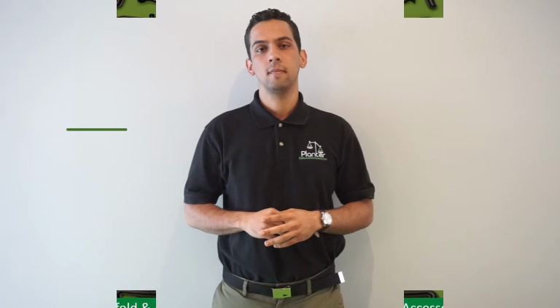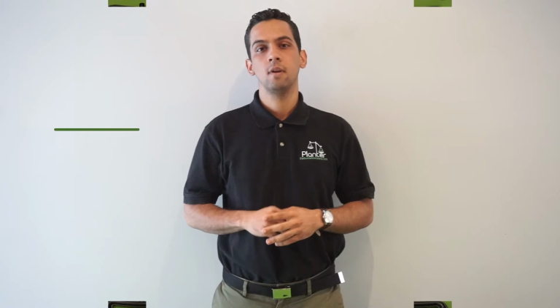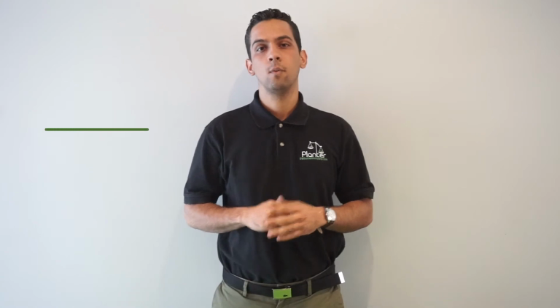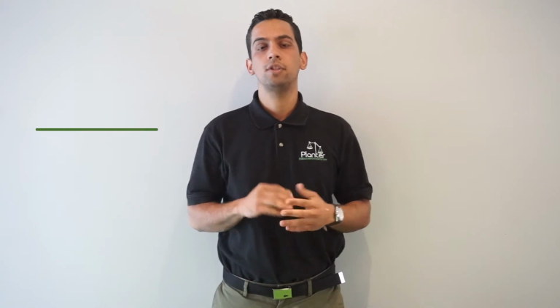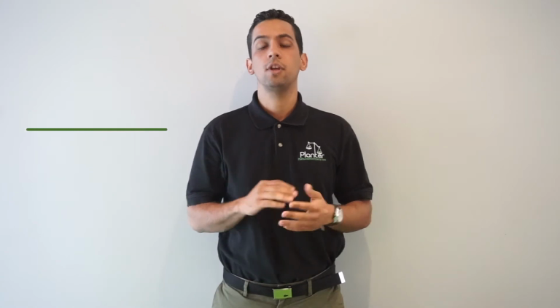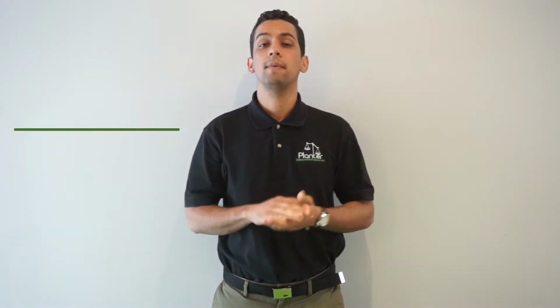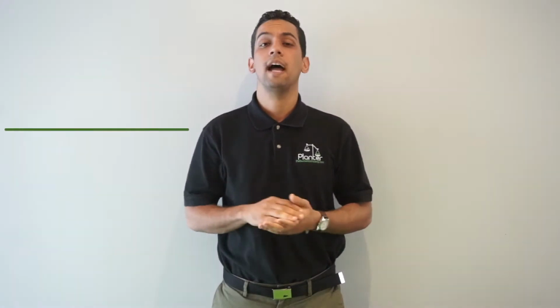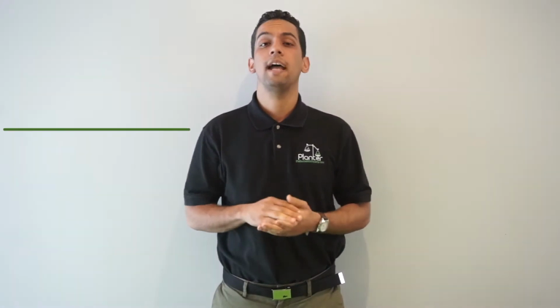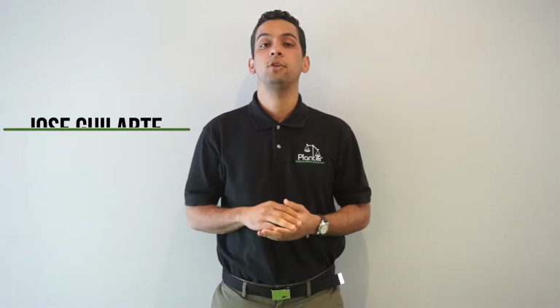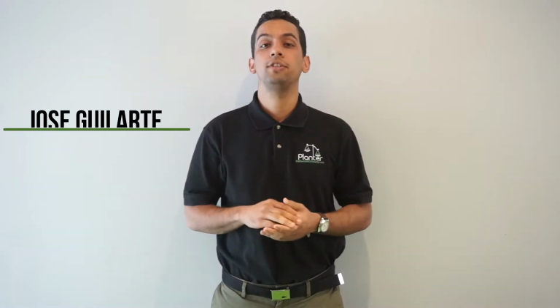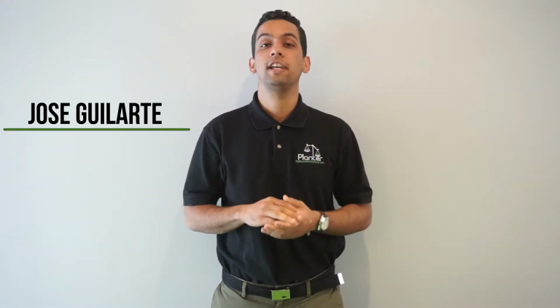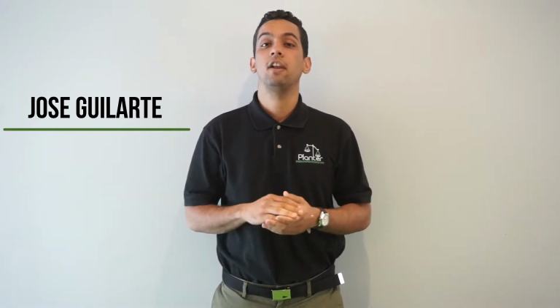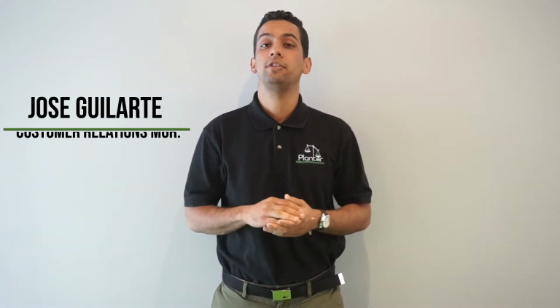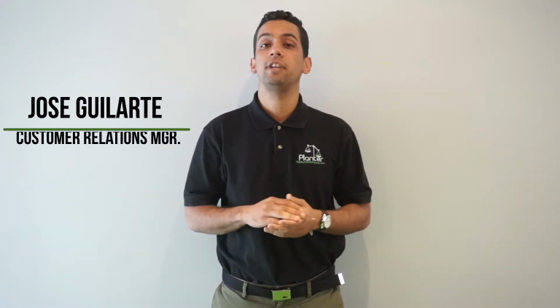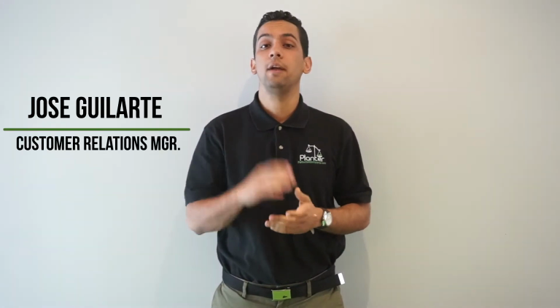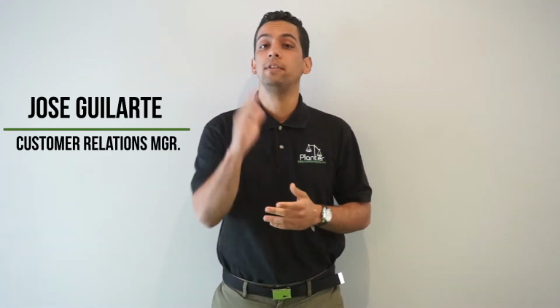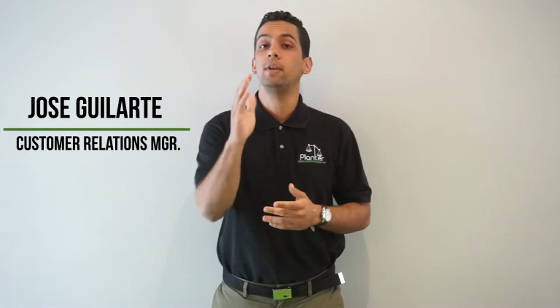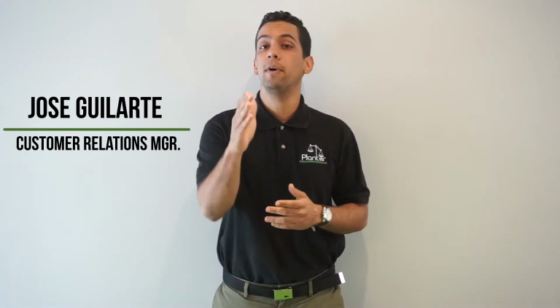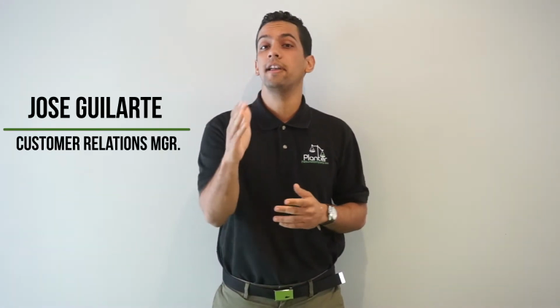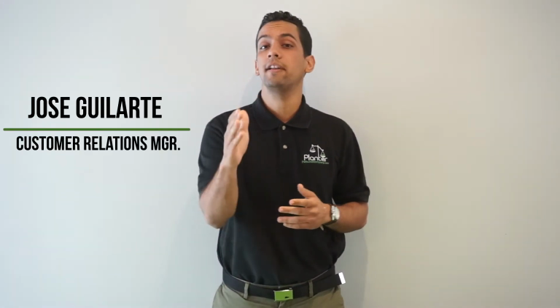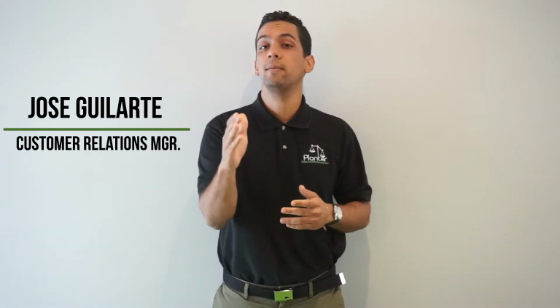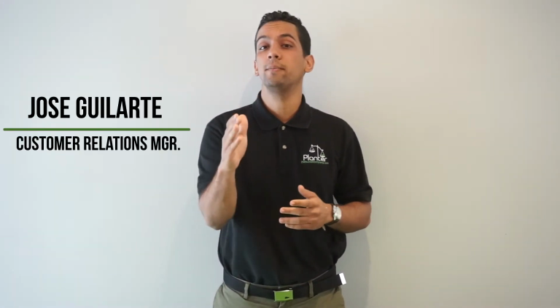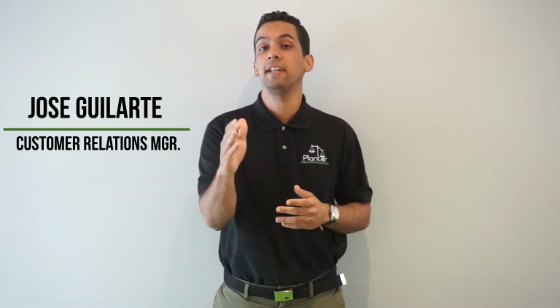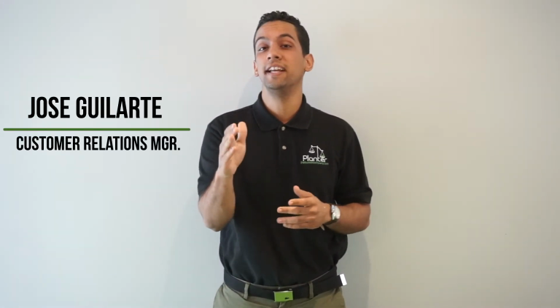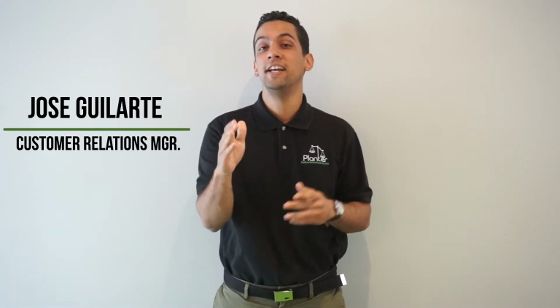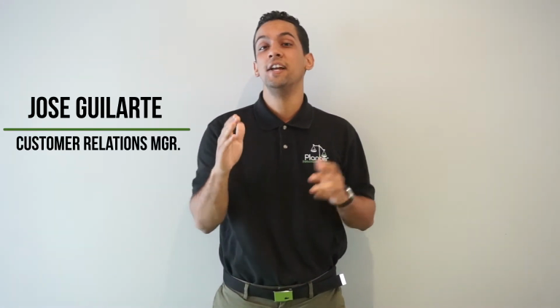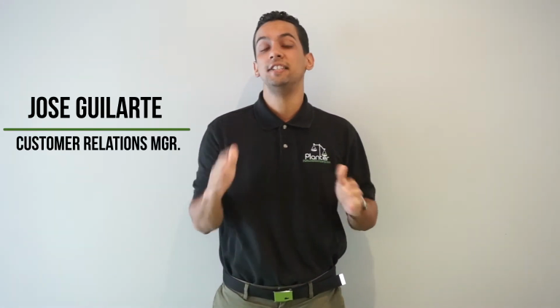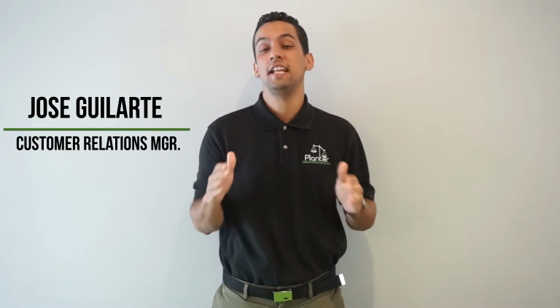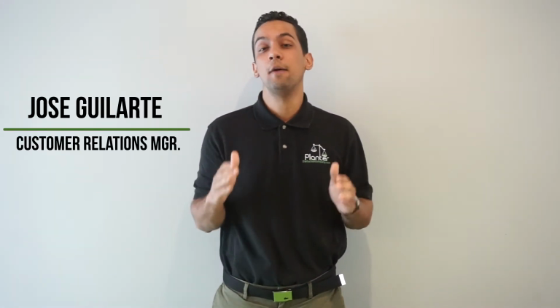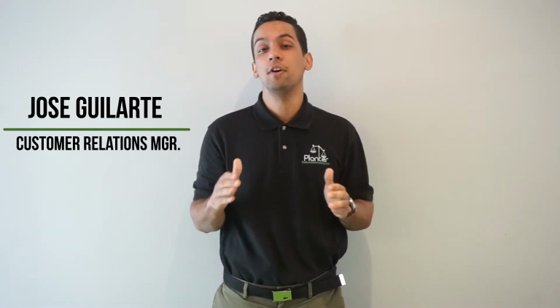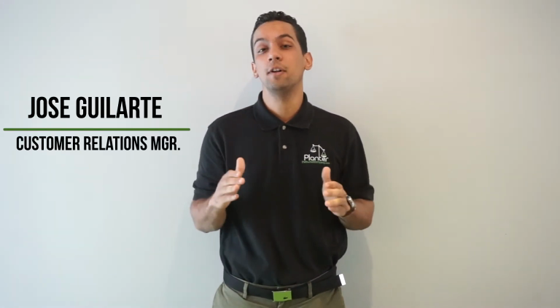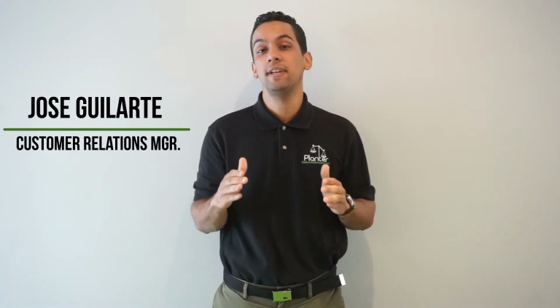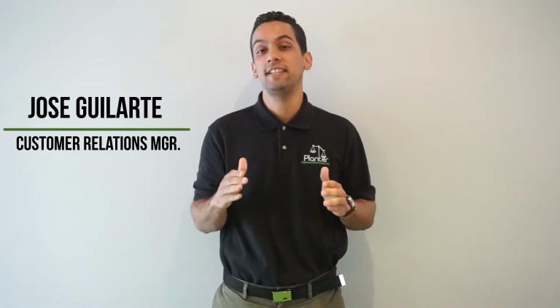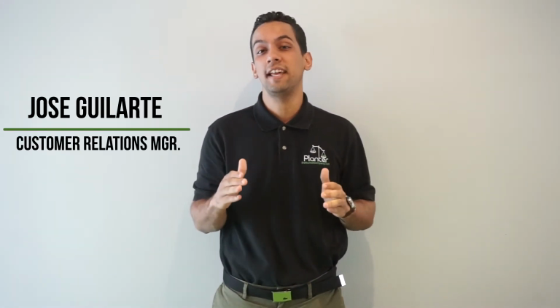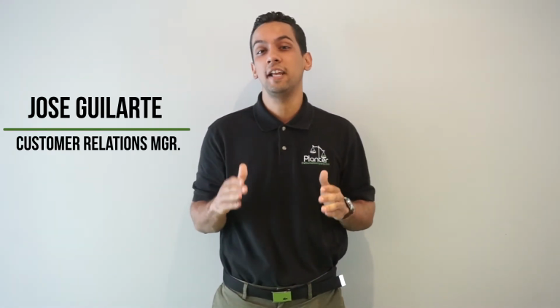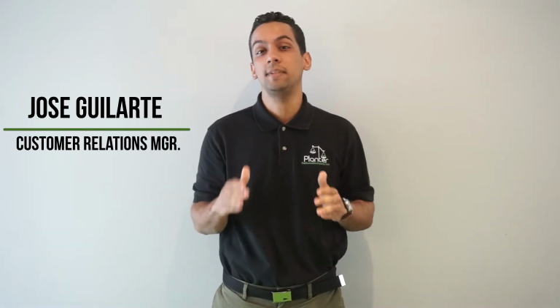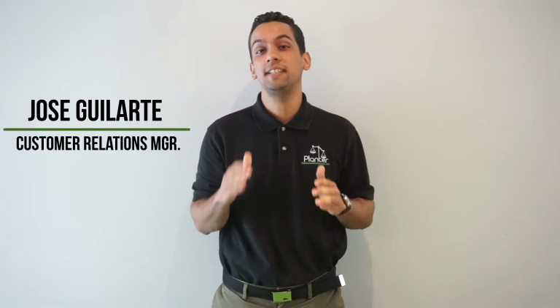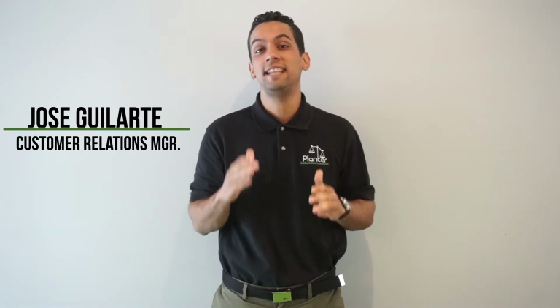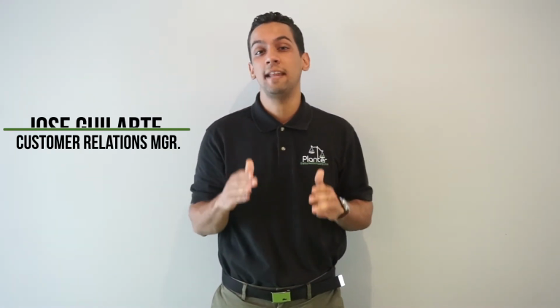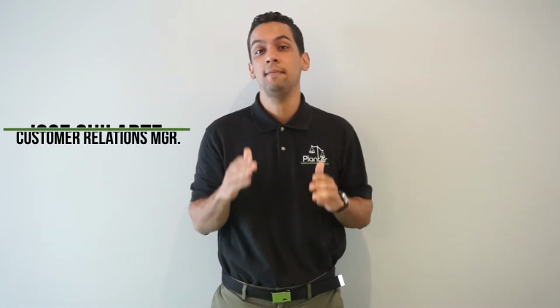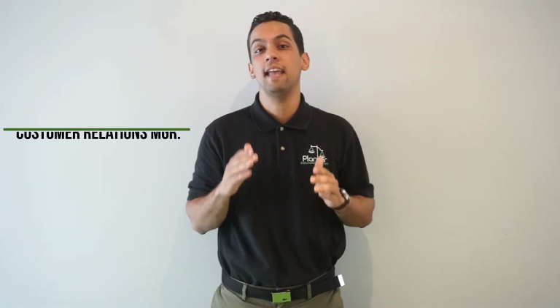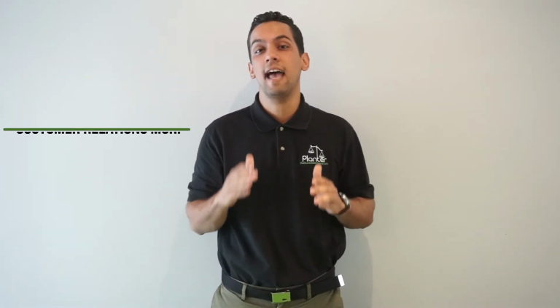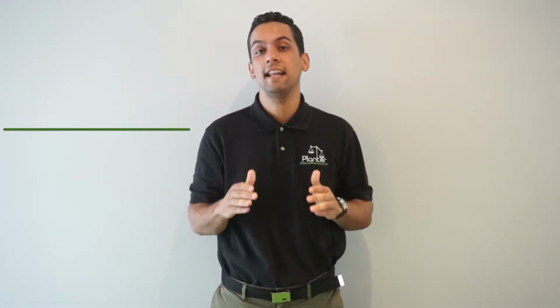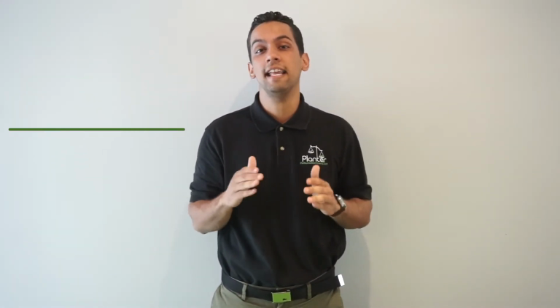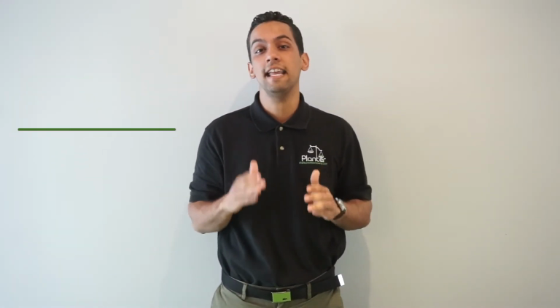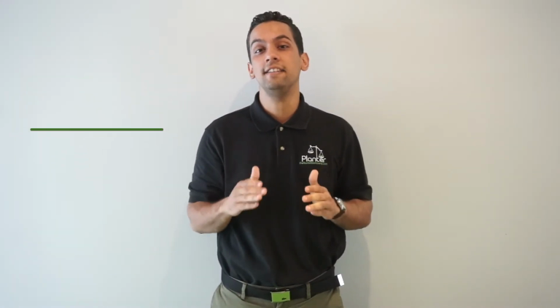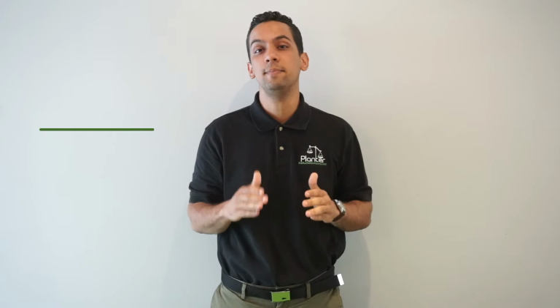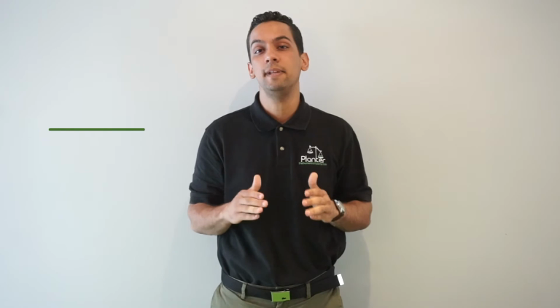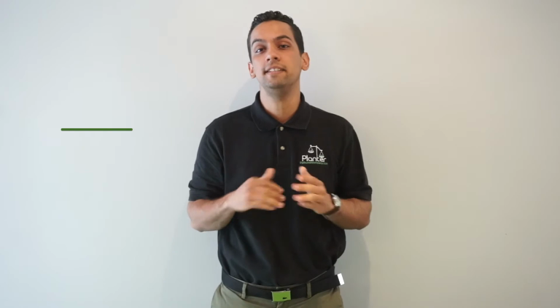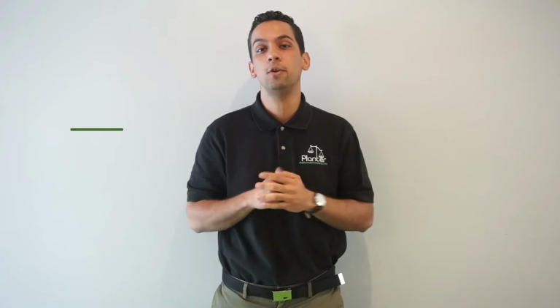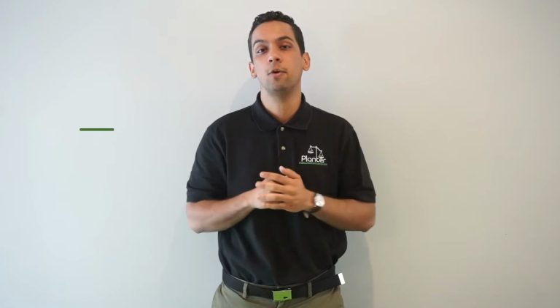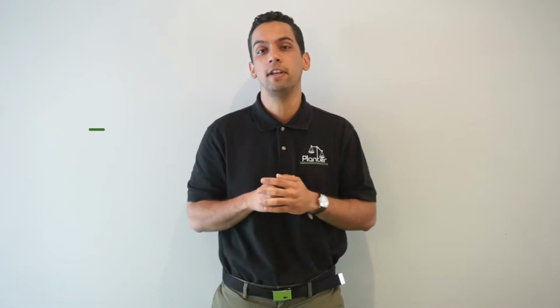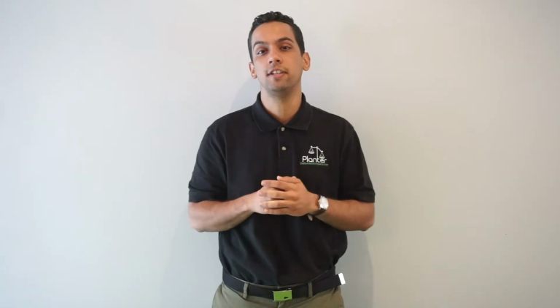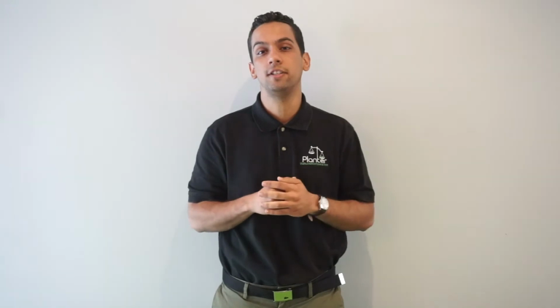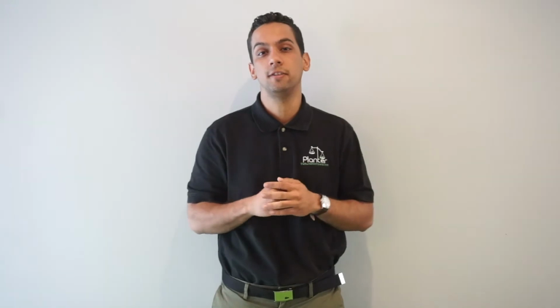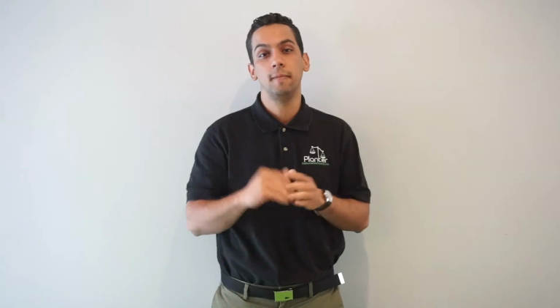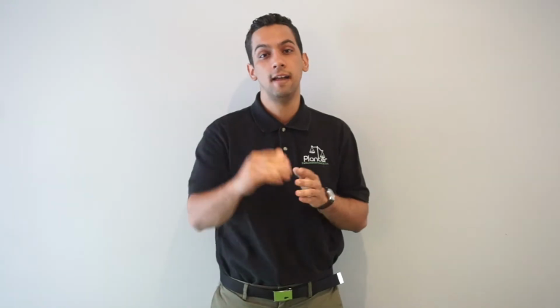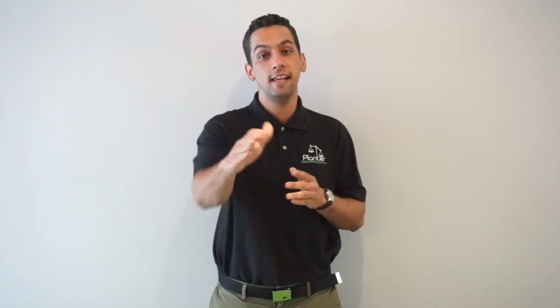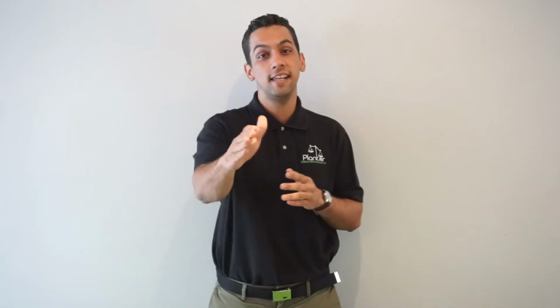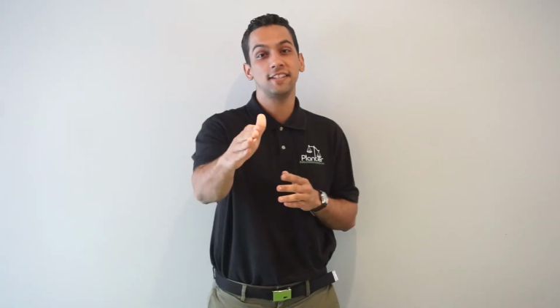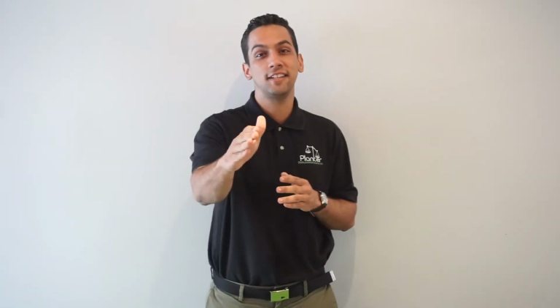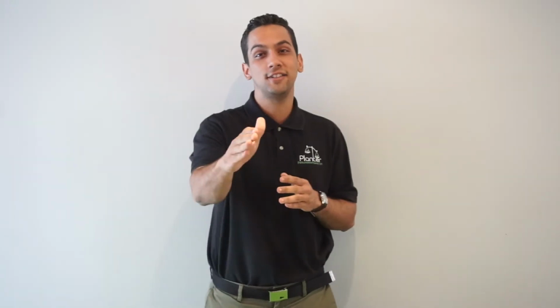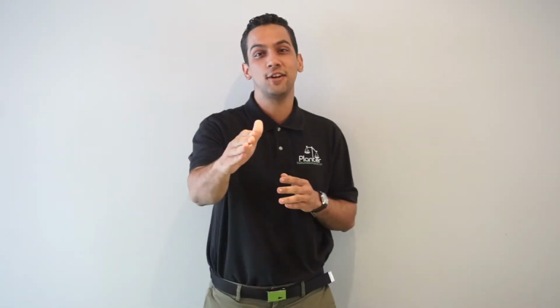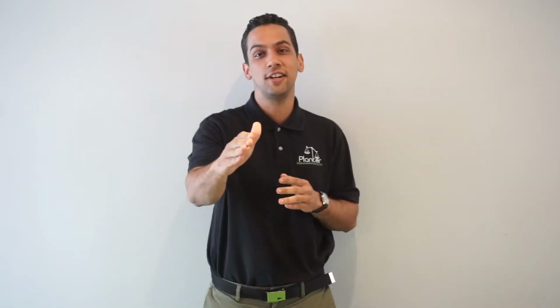What's up guys, Jose Gilarte here with The Bucket Company. Today we're going to be setting up a 10 gallon easy growing system. Let's get started.